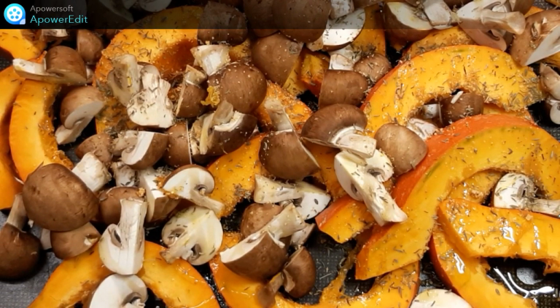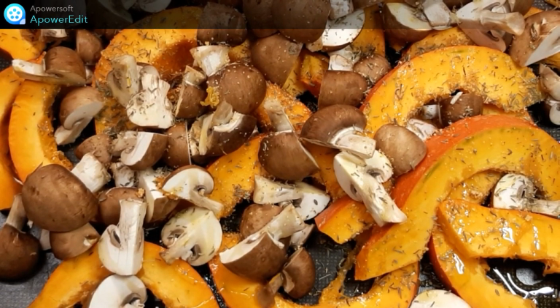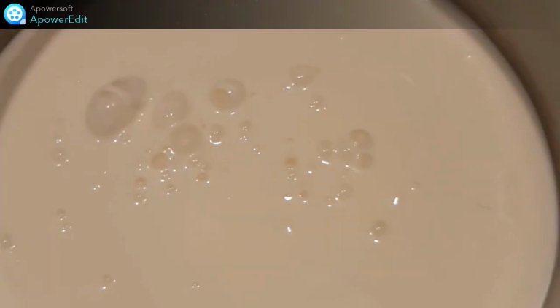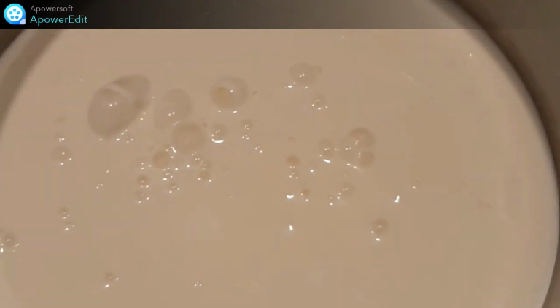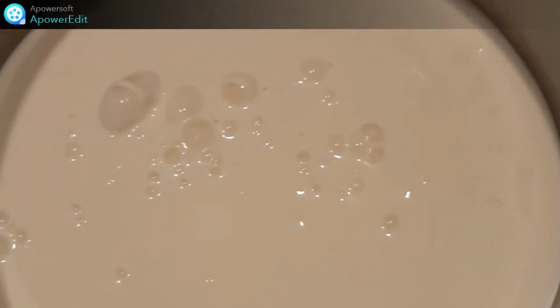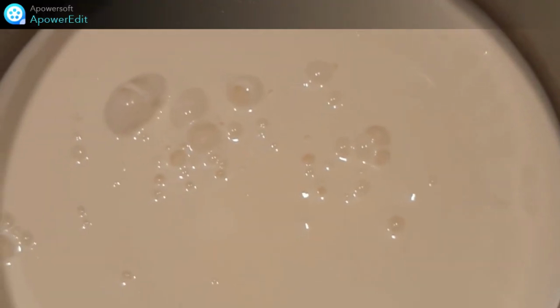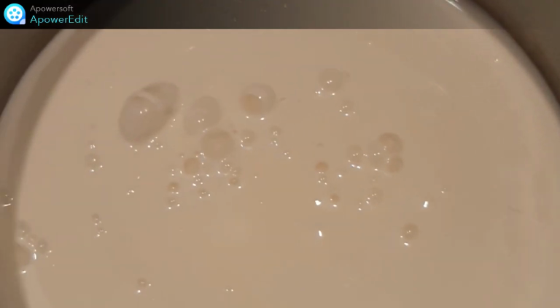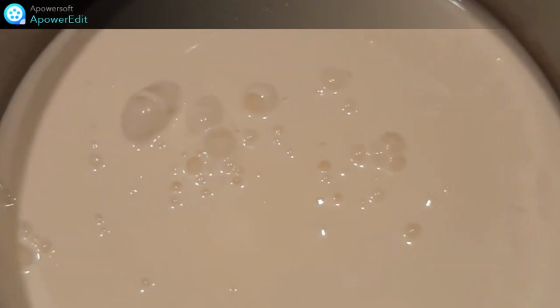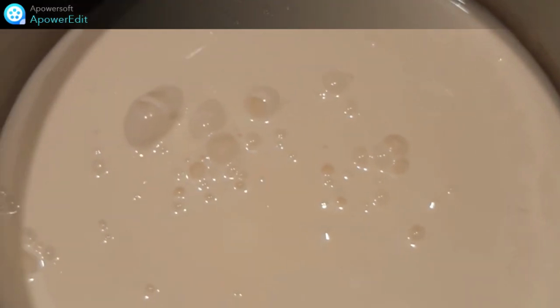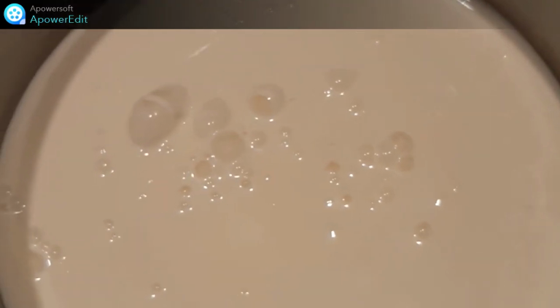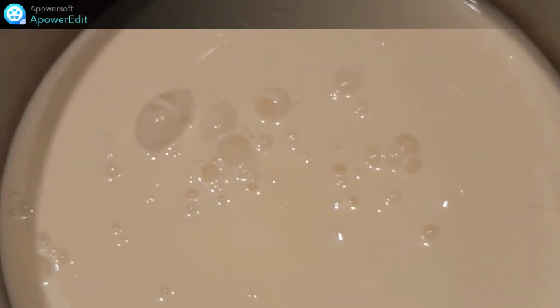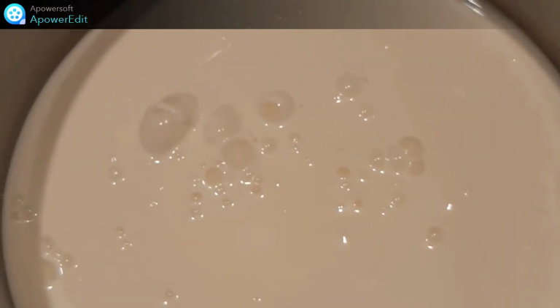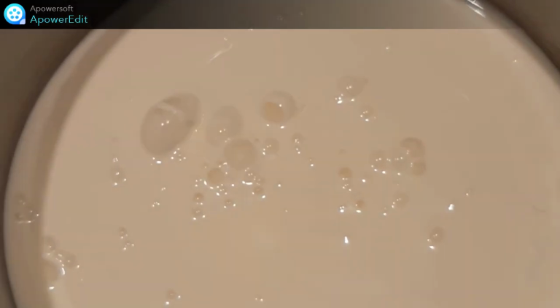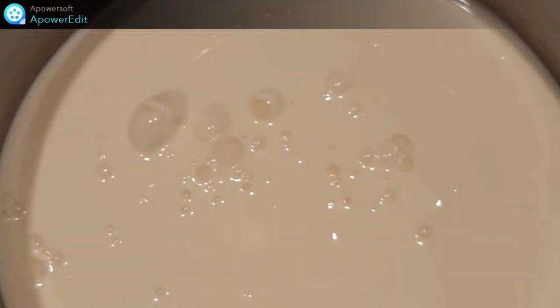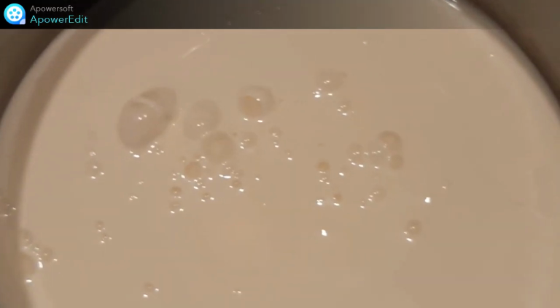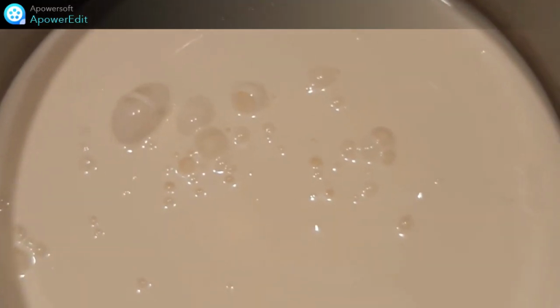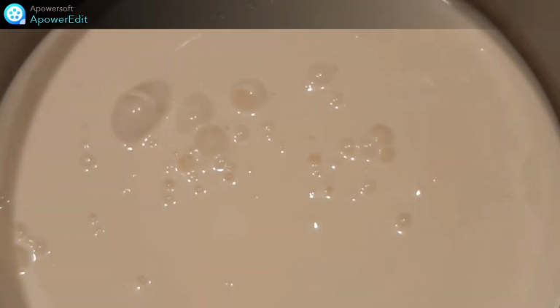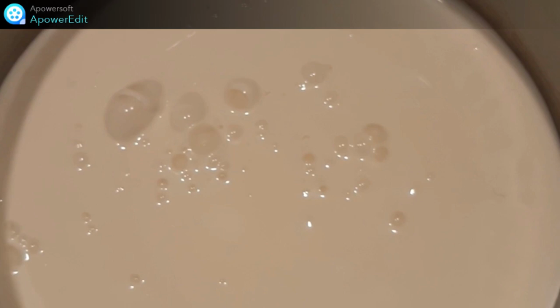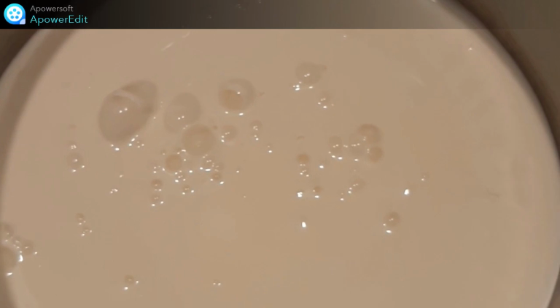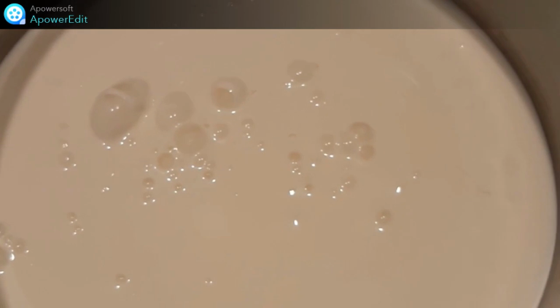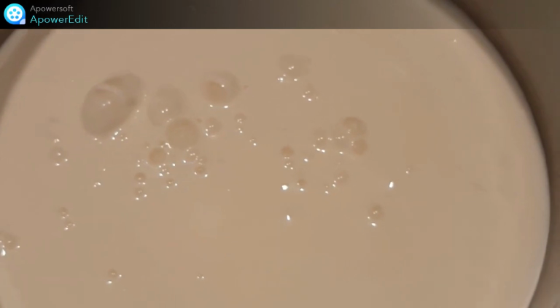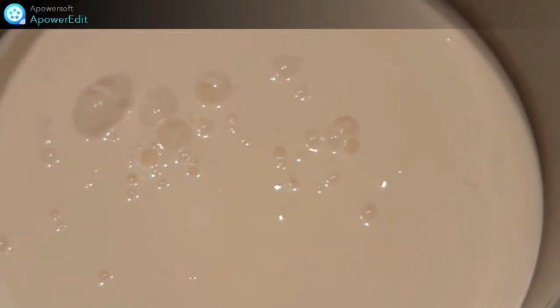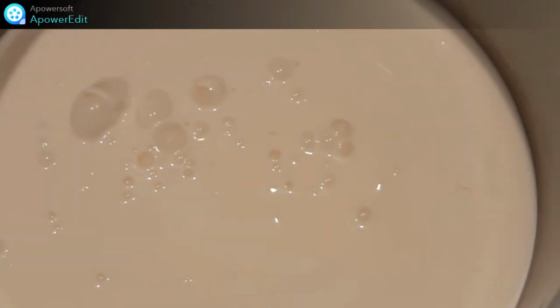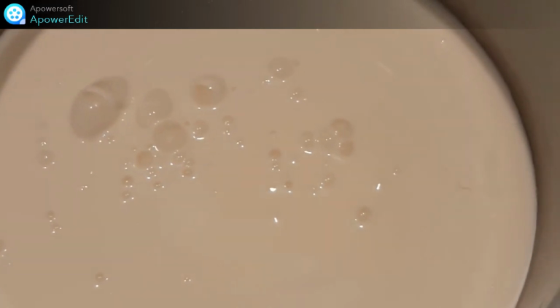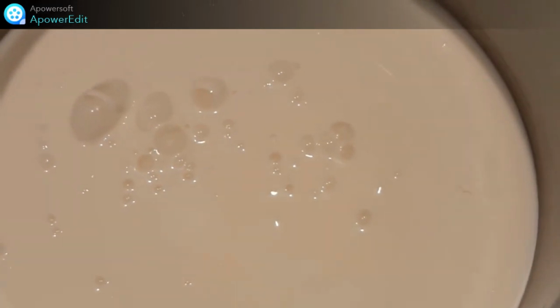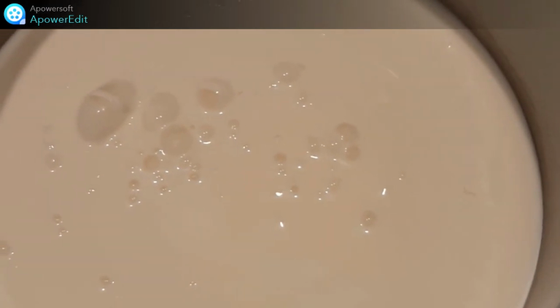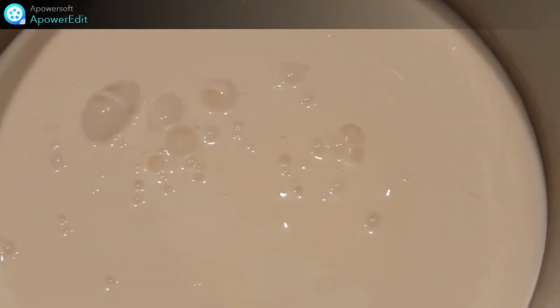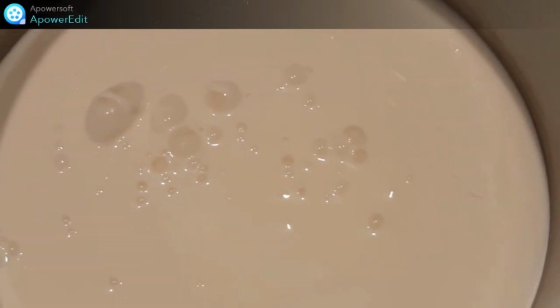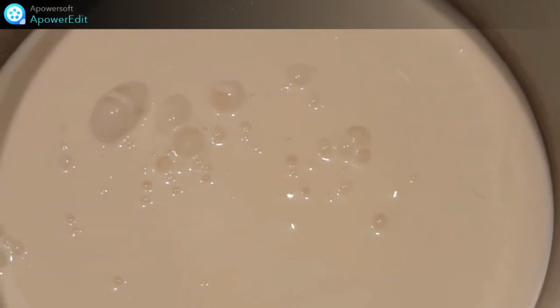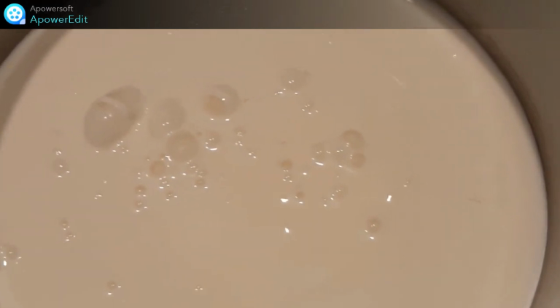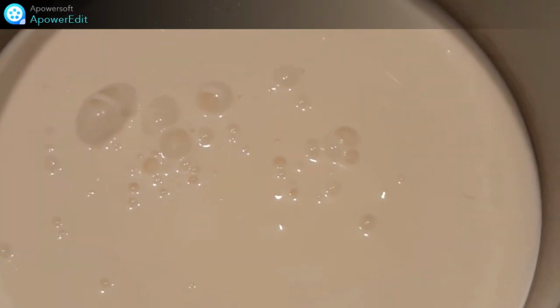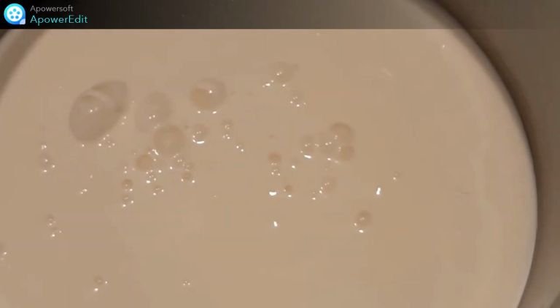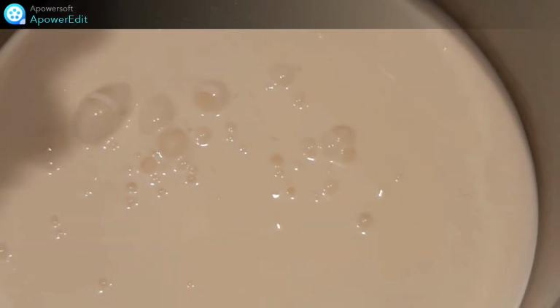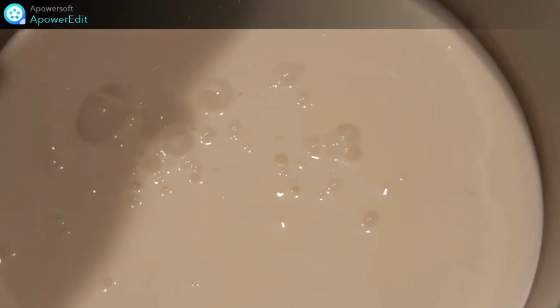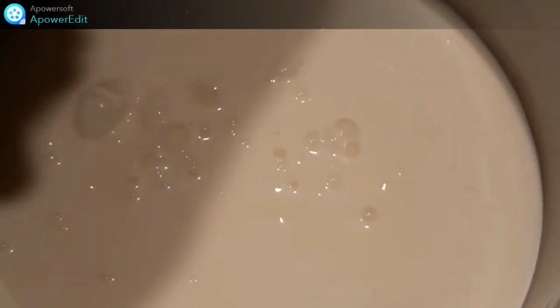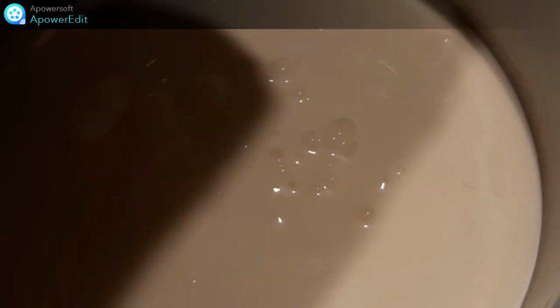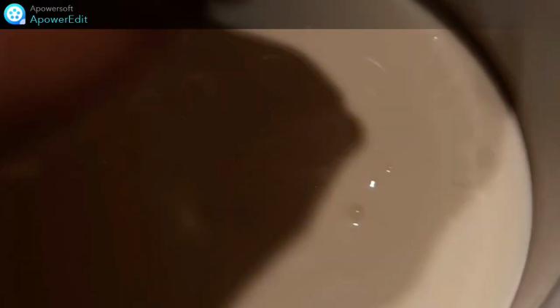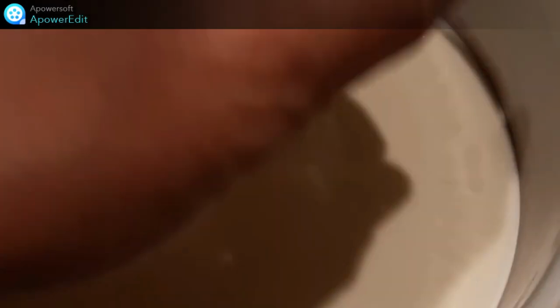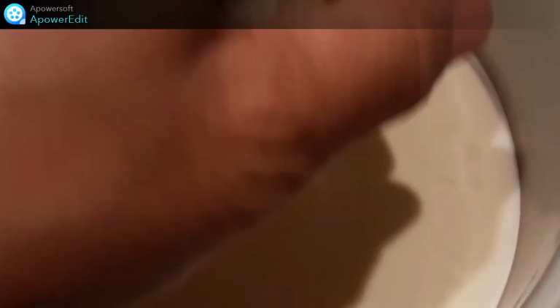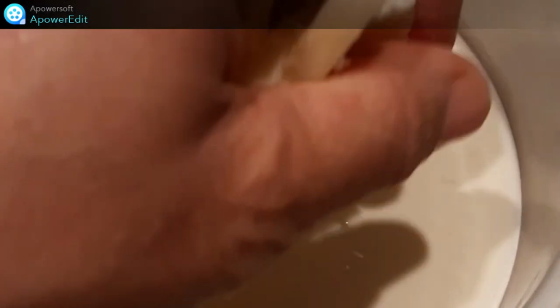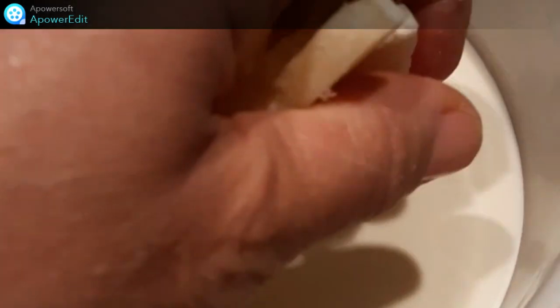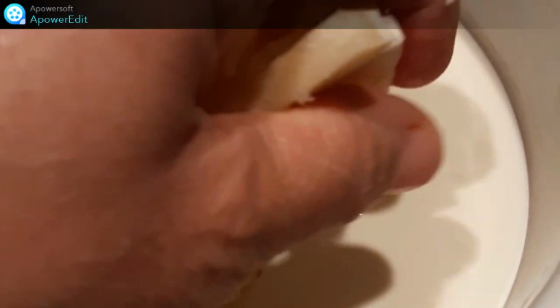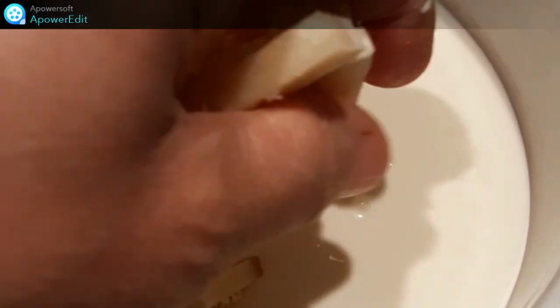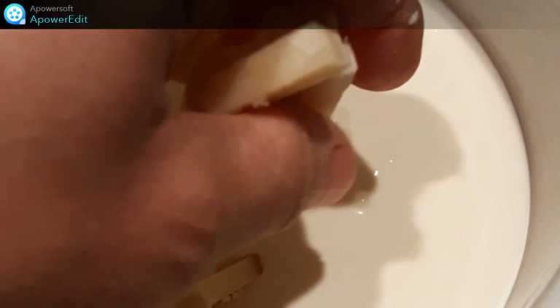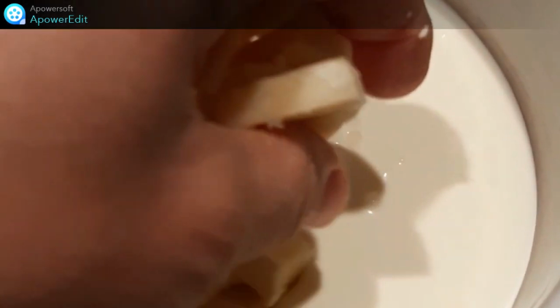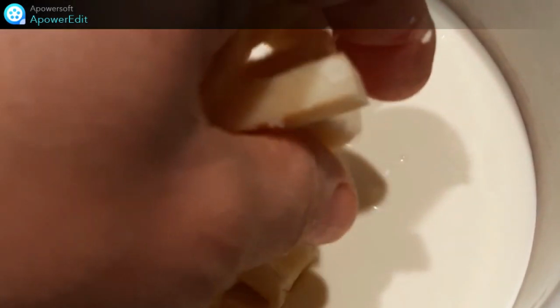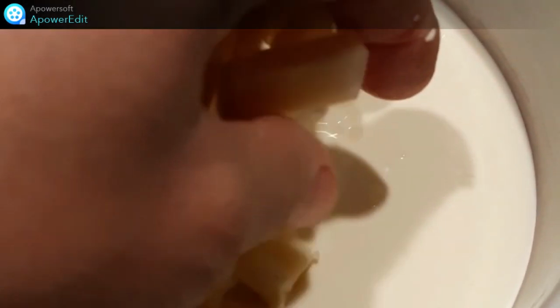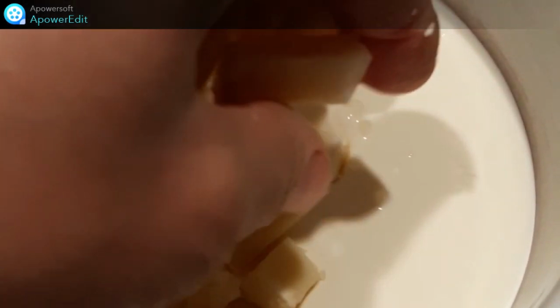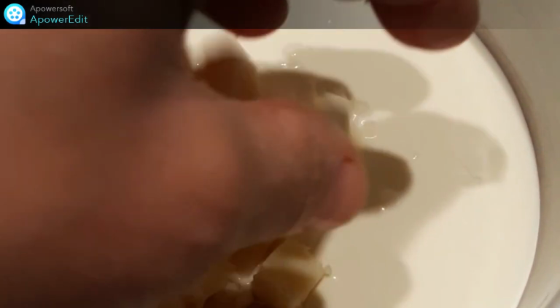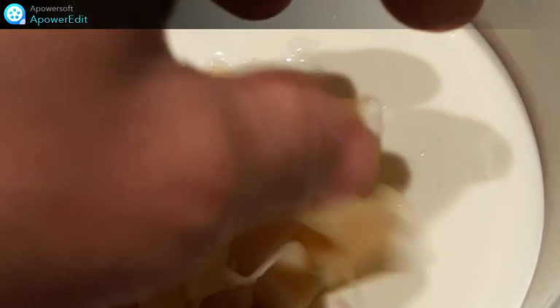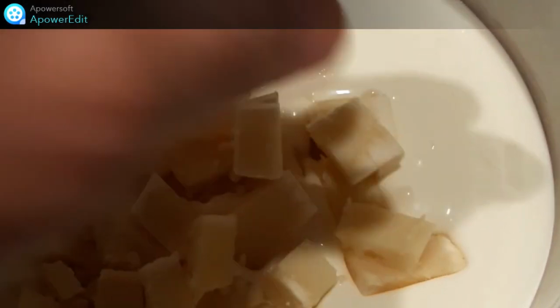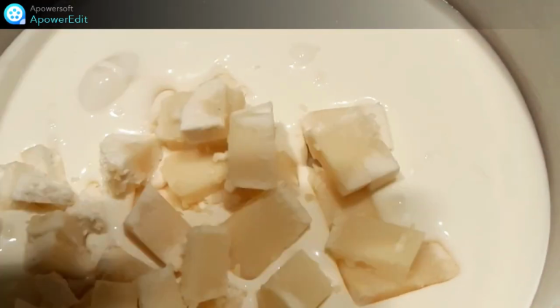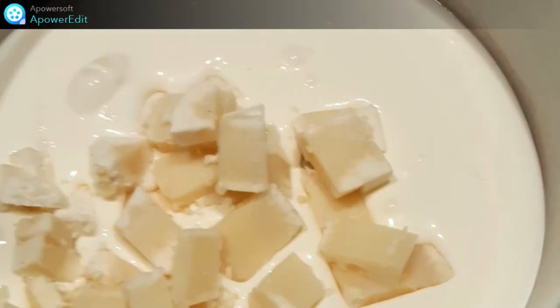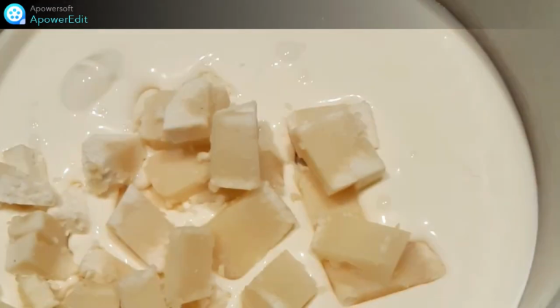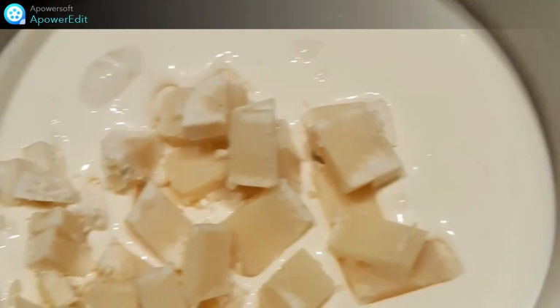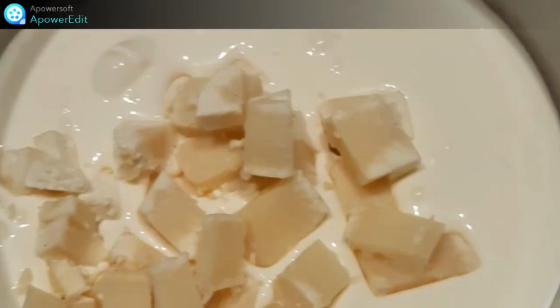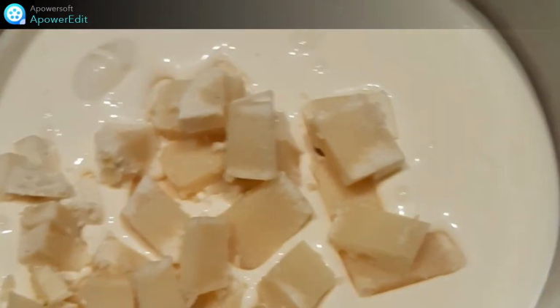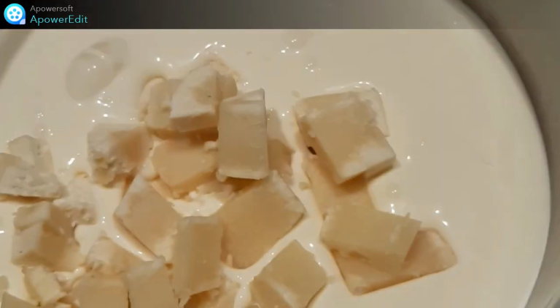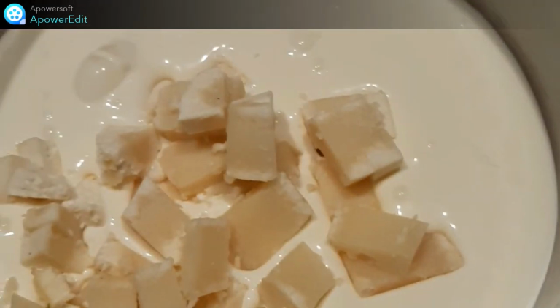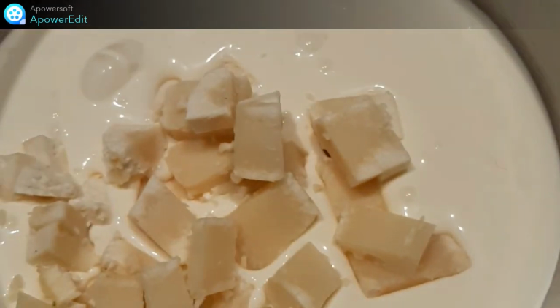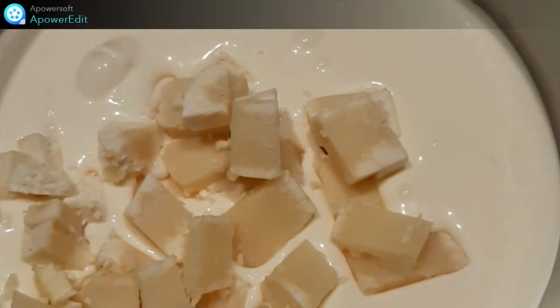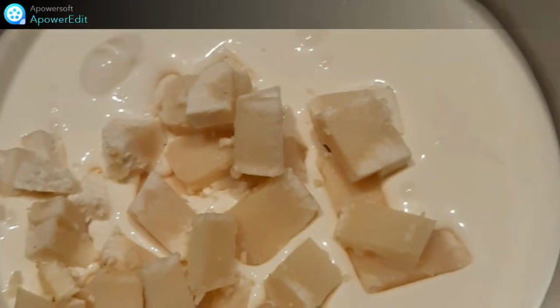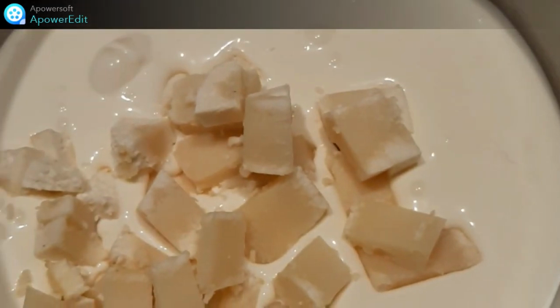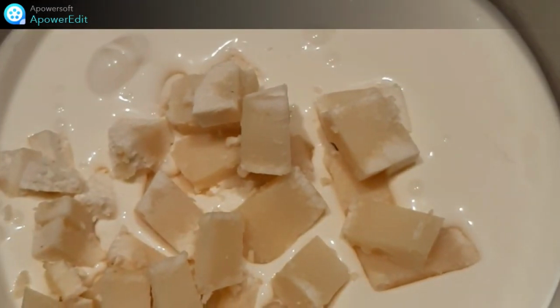Dans une casserole, je mets à chauffer la crème dans laquelle je rajoute le beaufort.